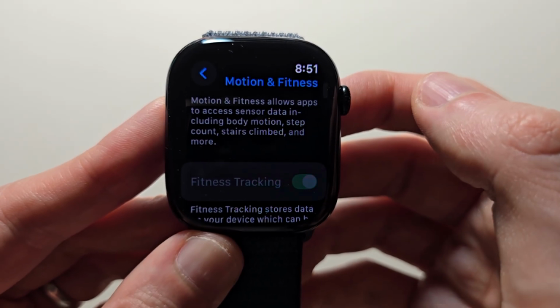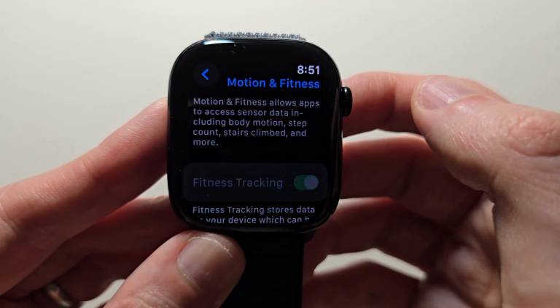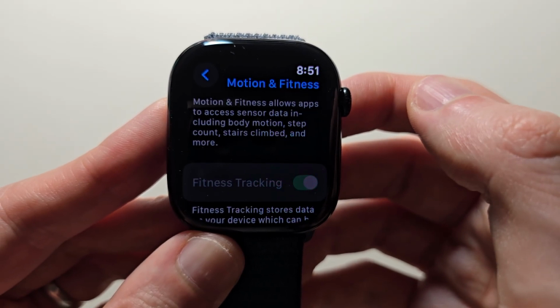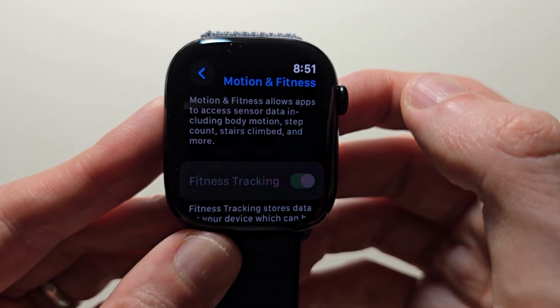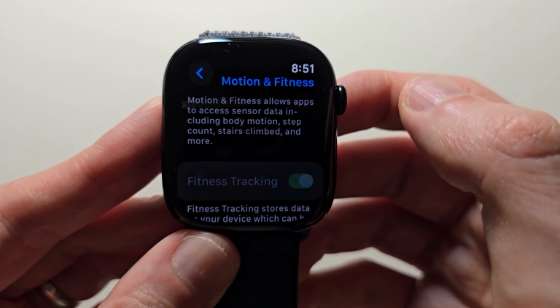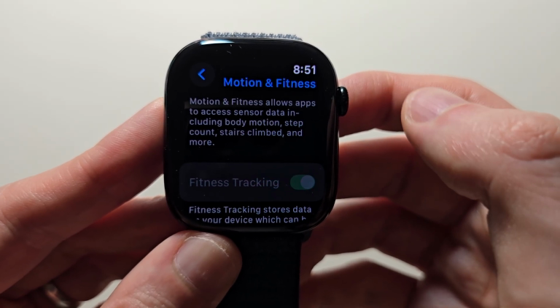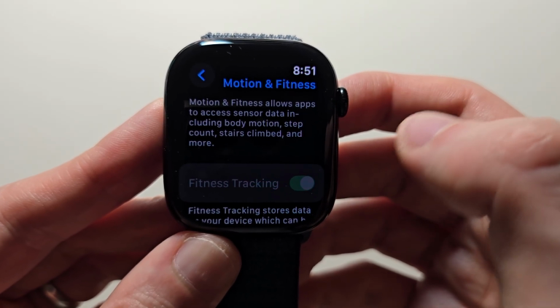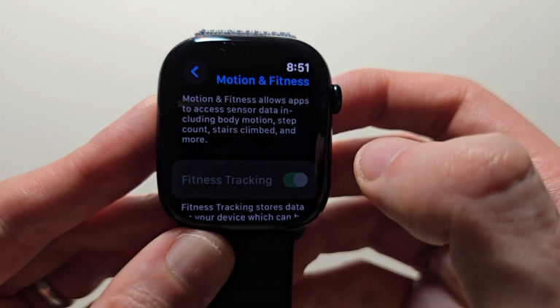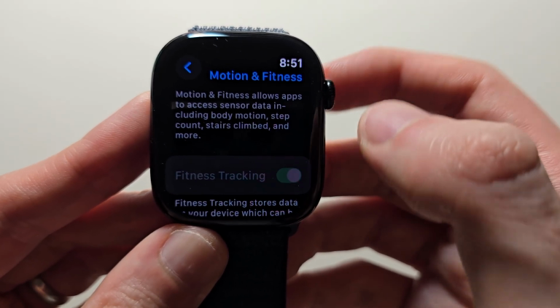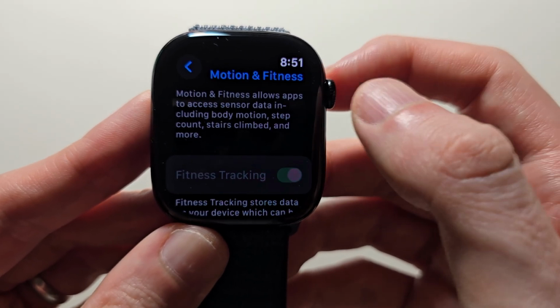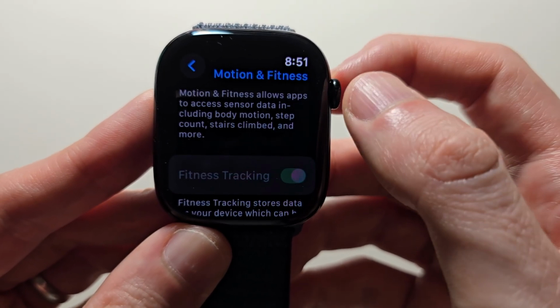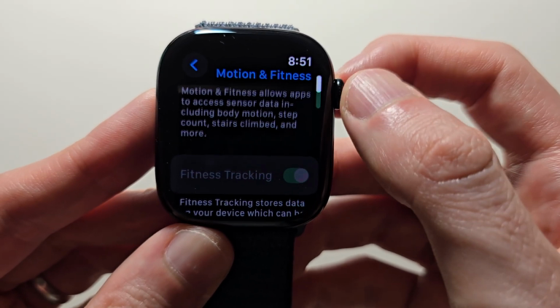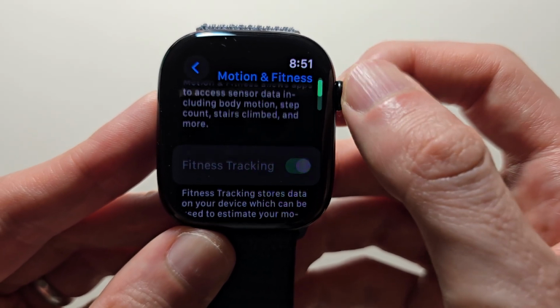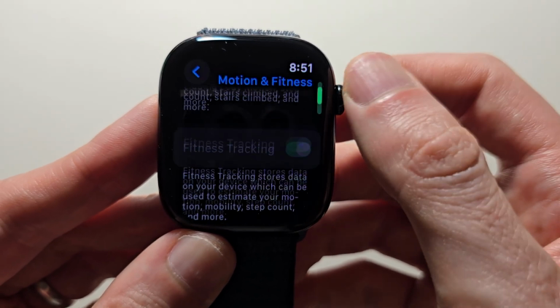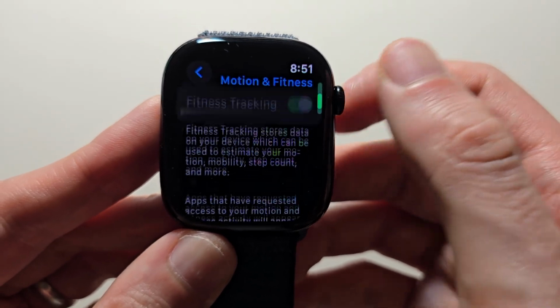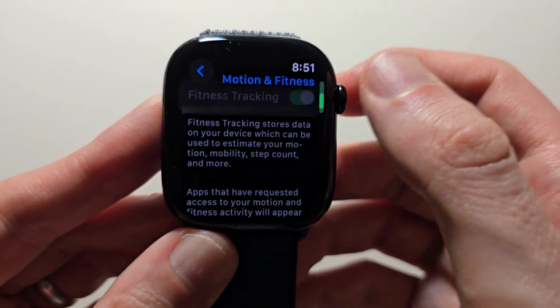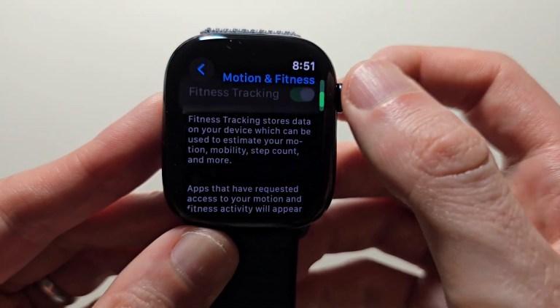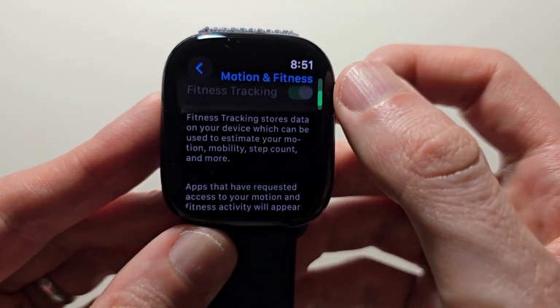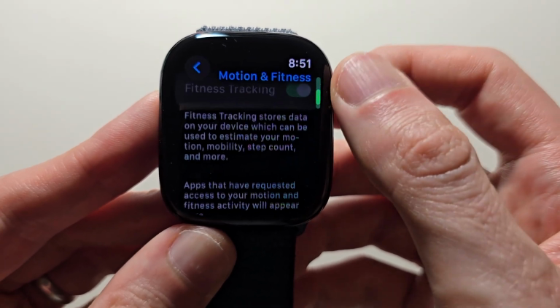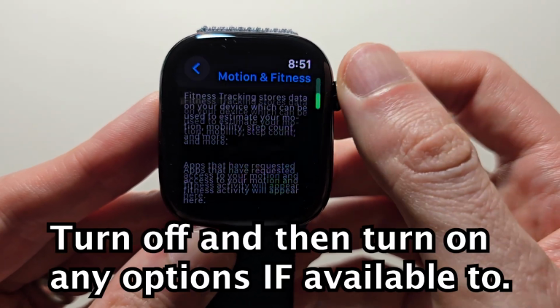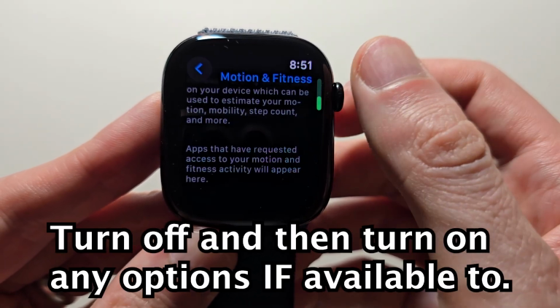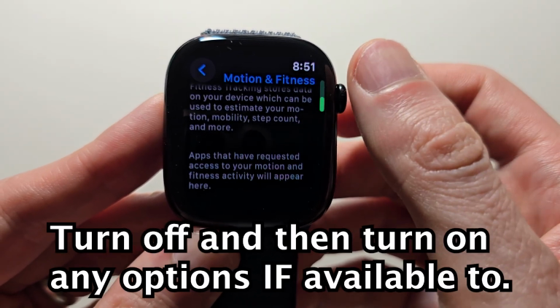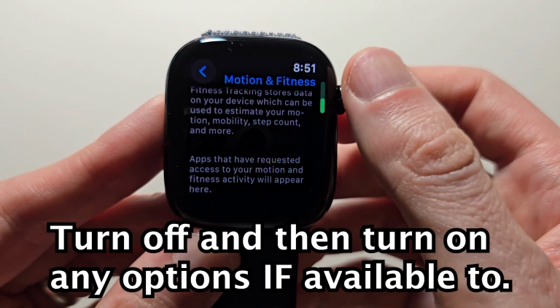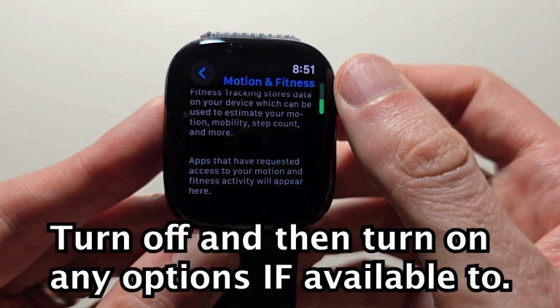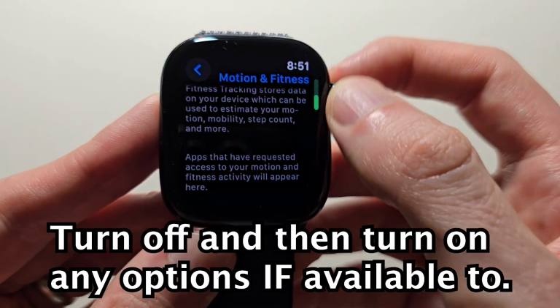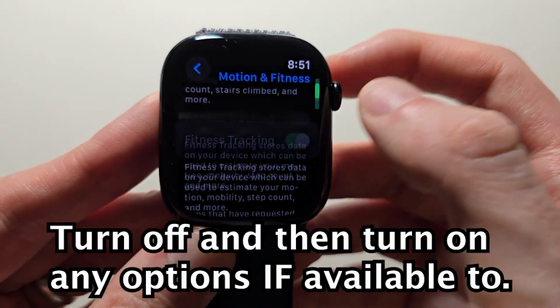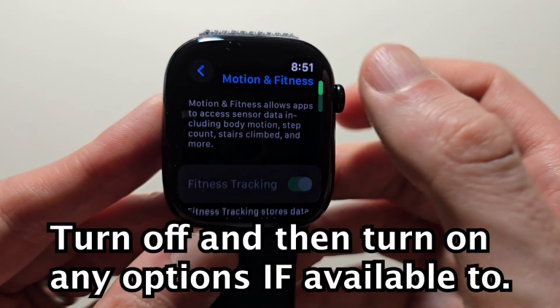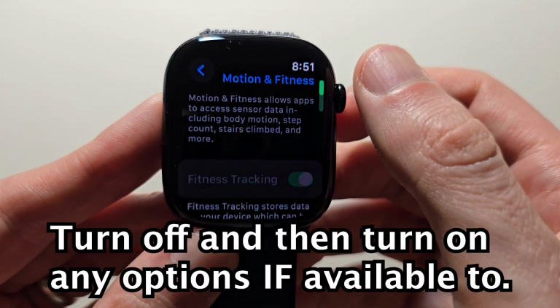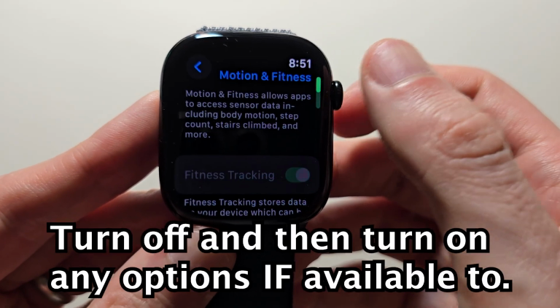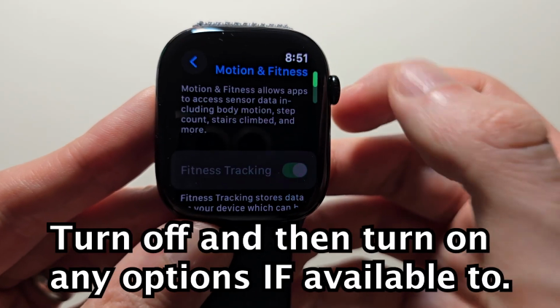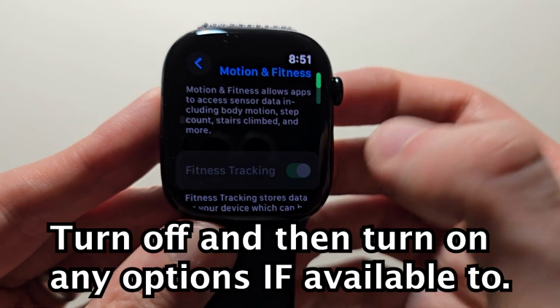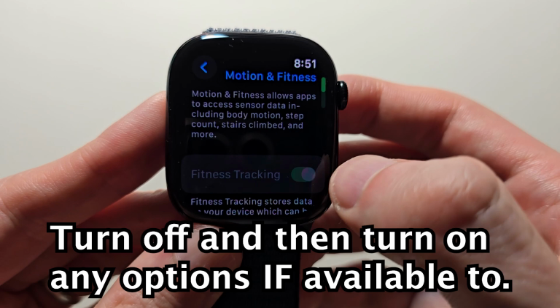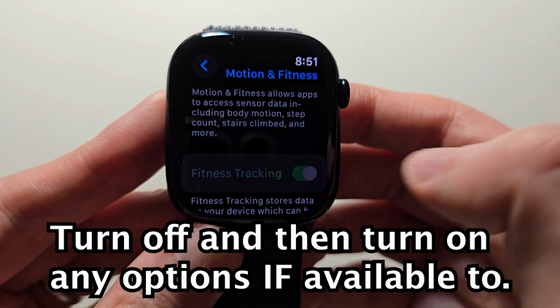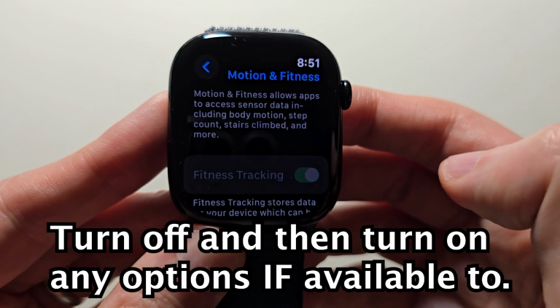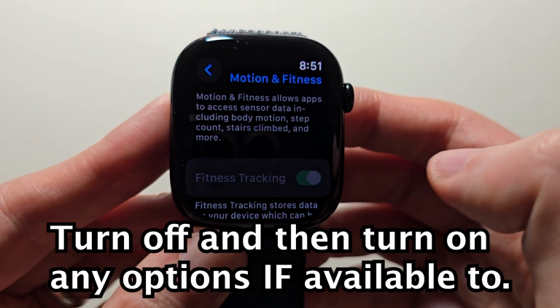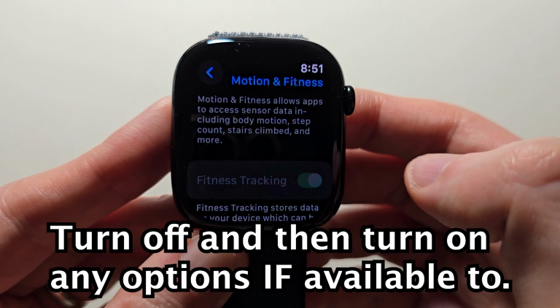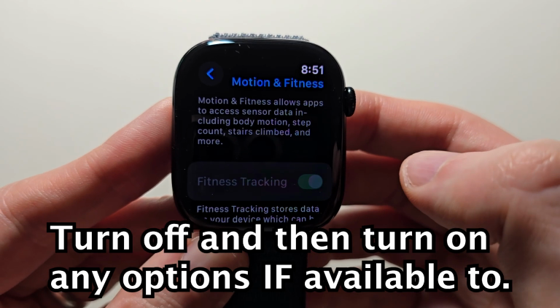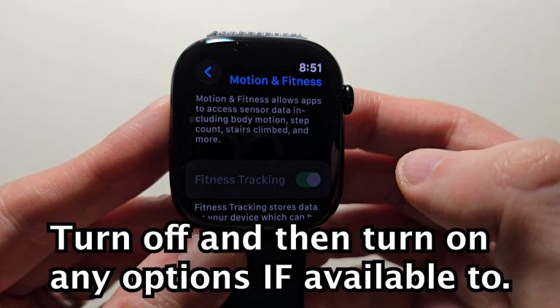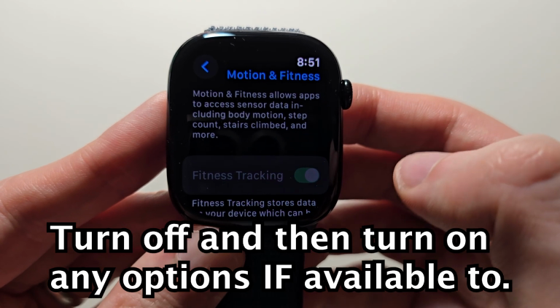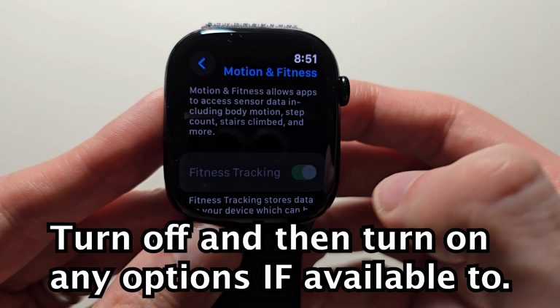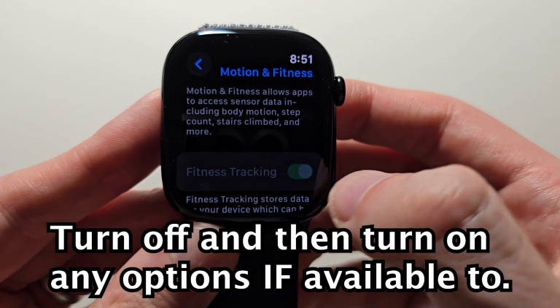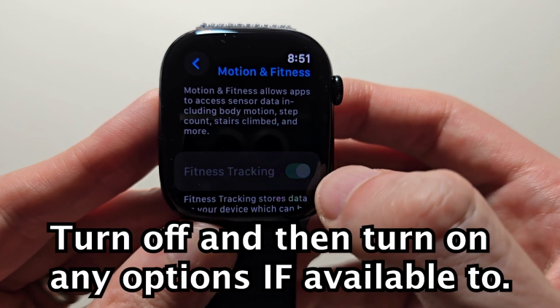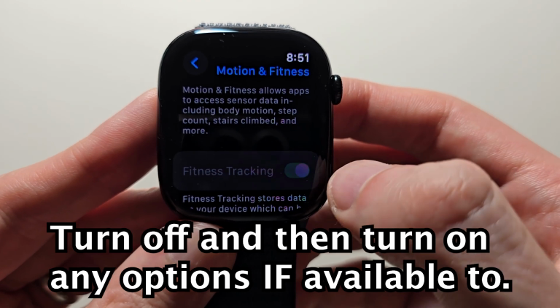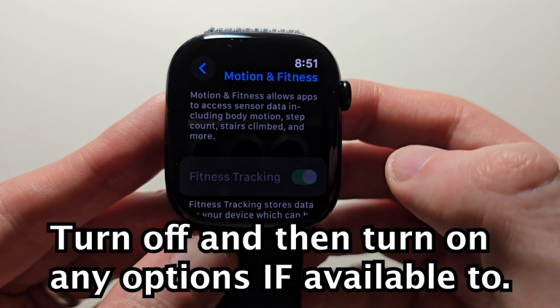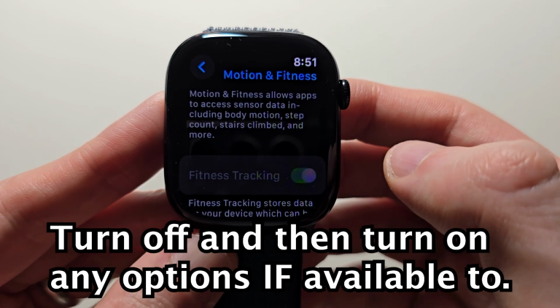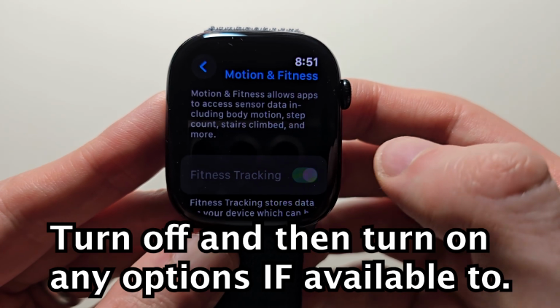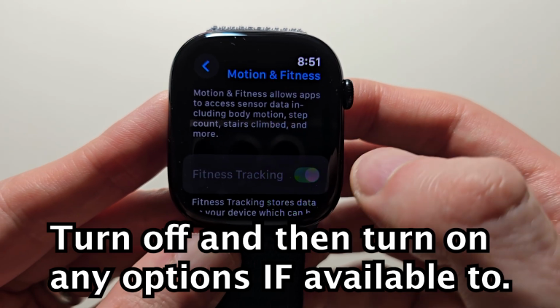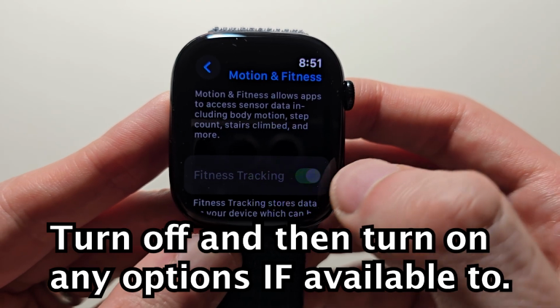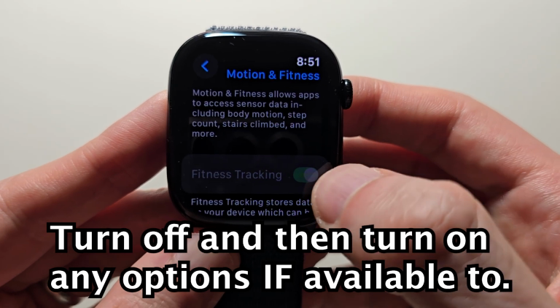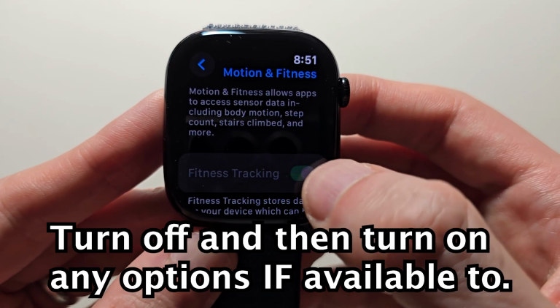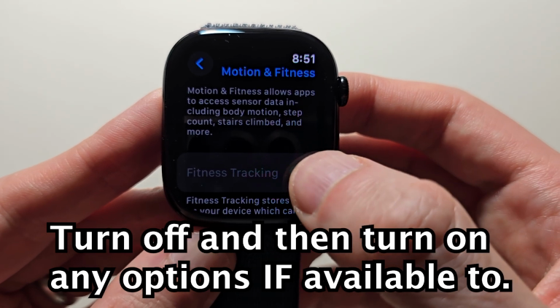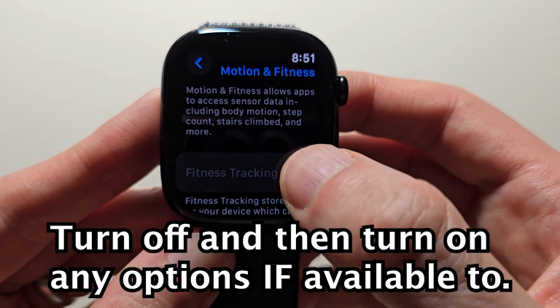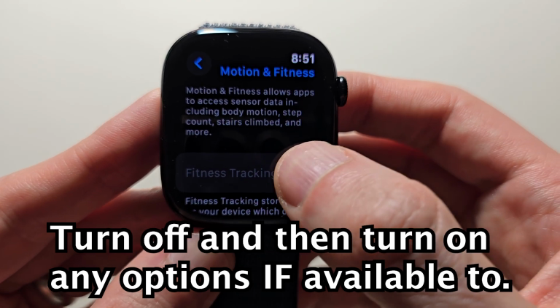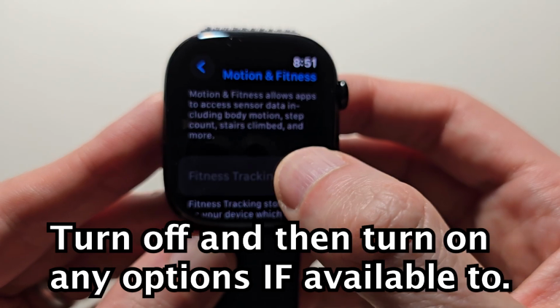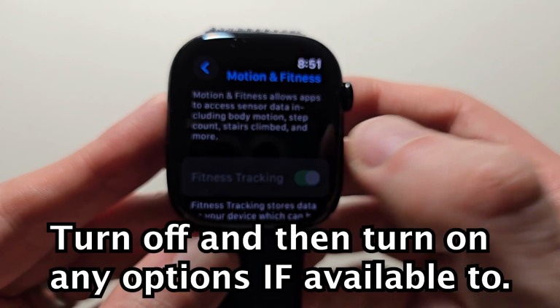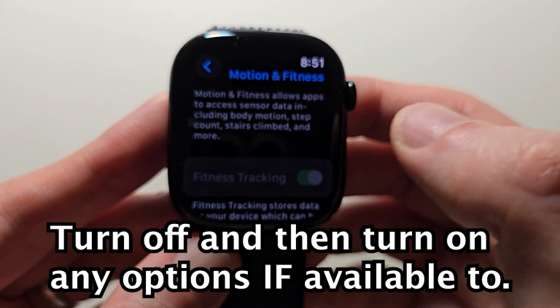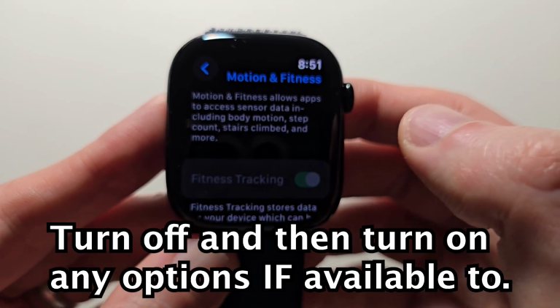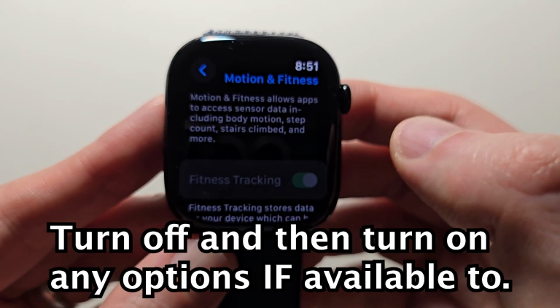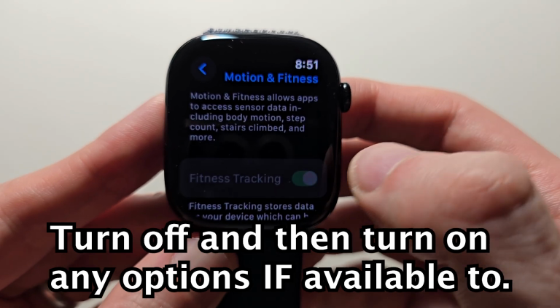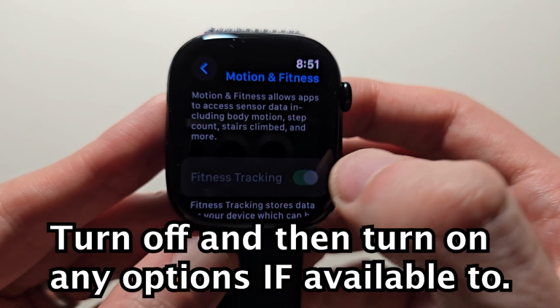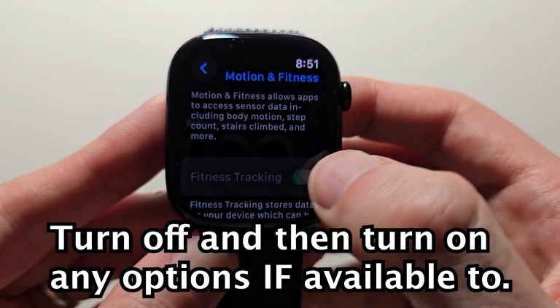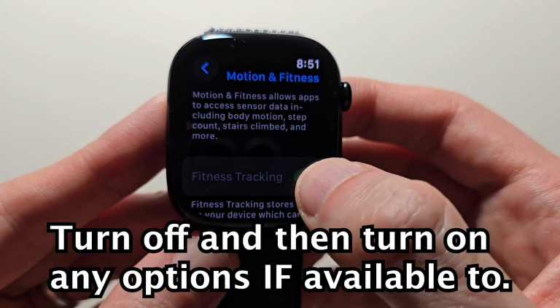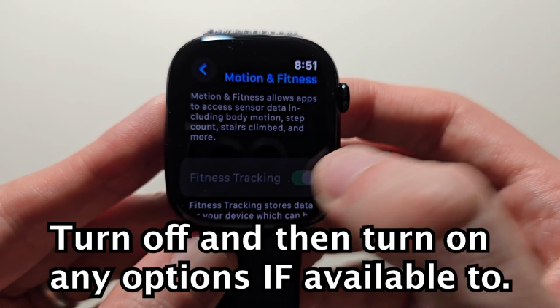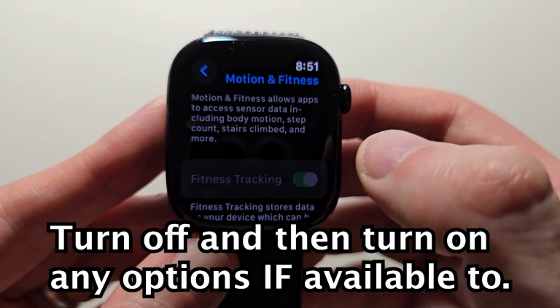Your menu may look different than mine, but you just want to turn off and turn on all the options here. Turn them off and on if you're able to.